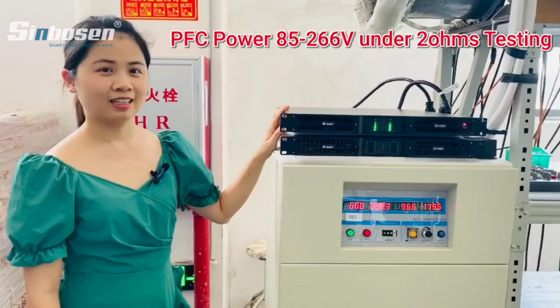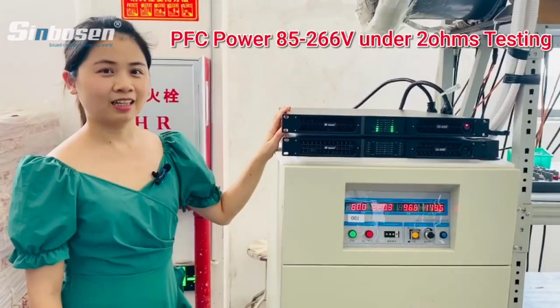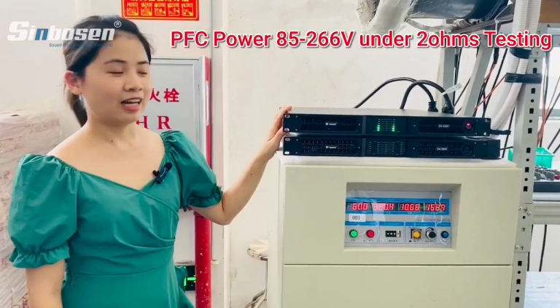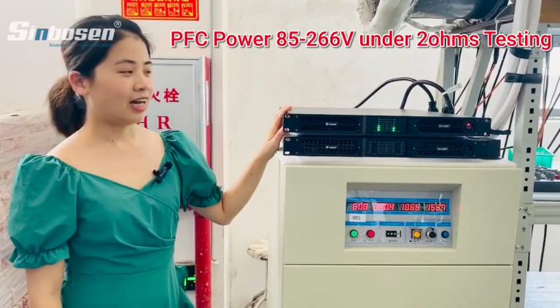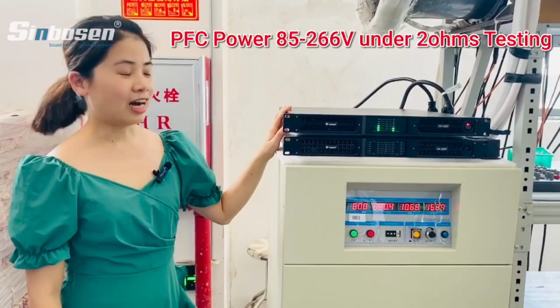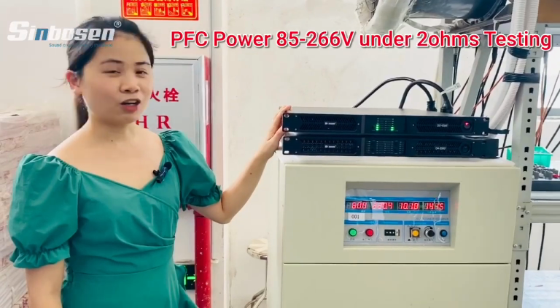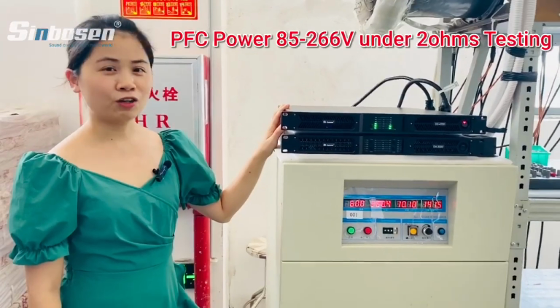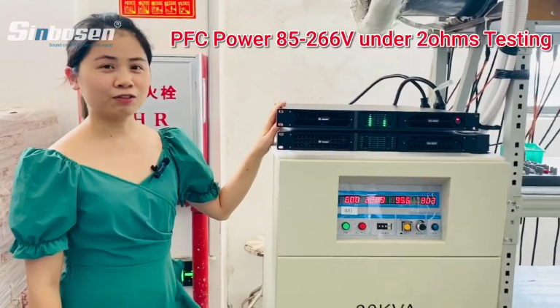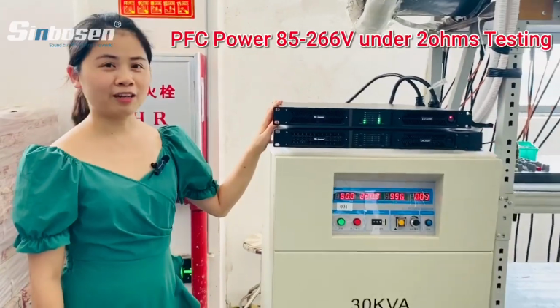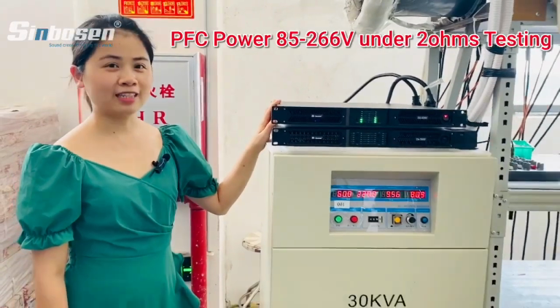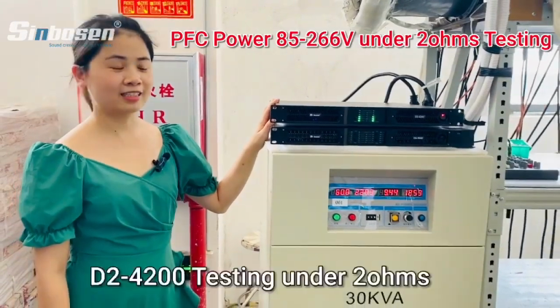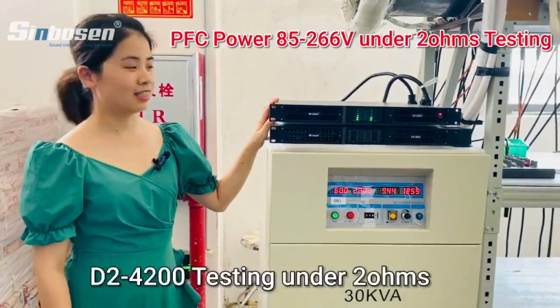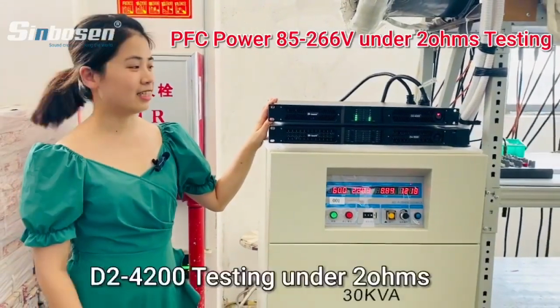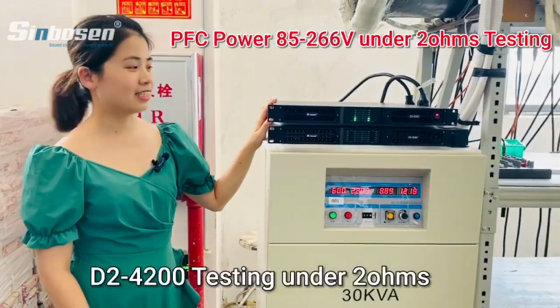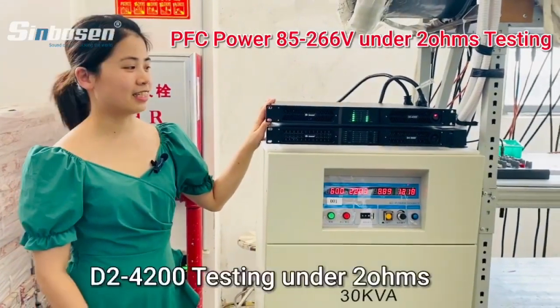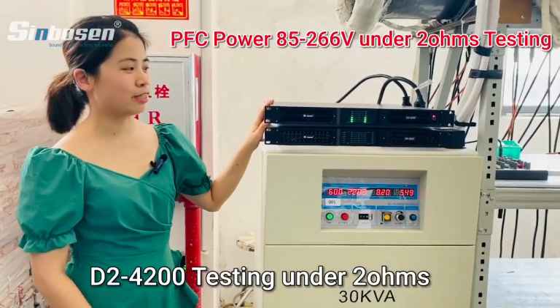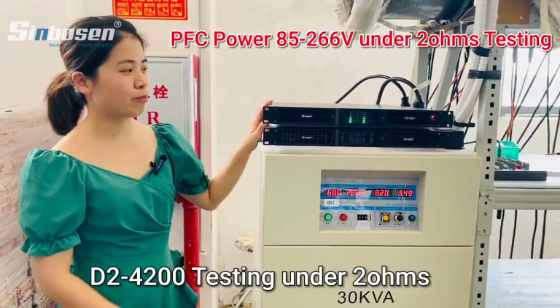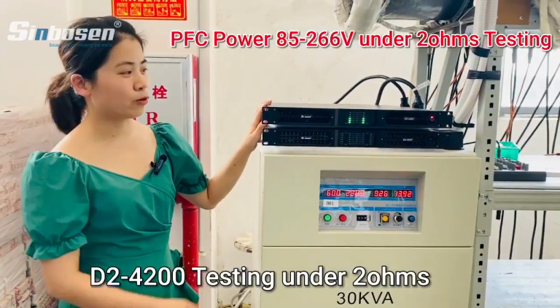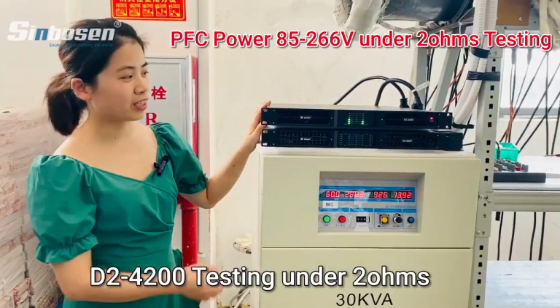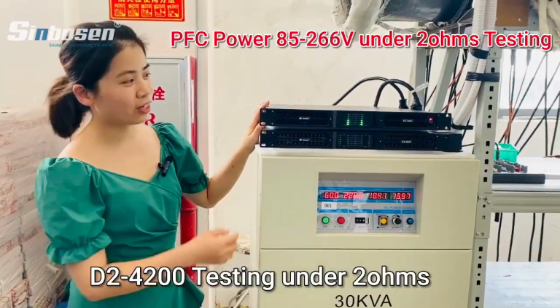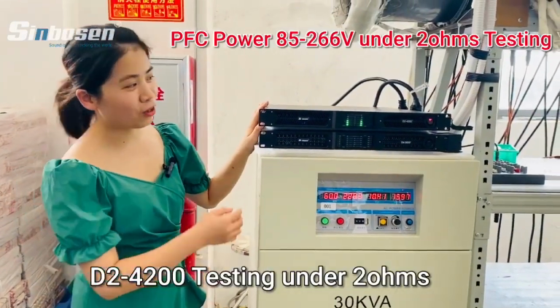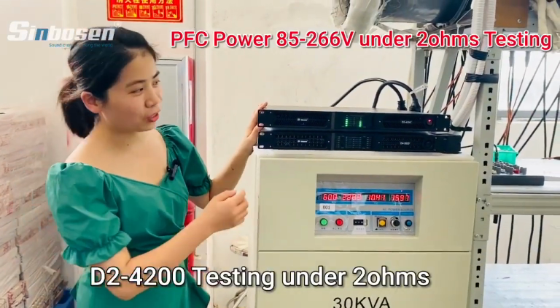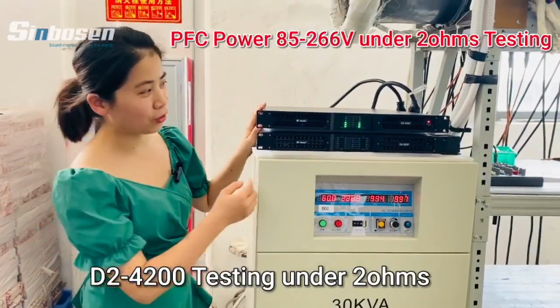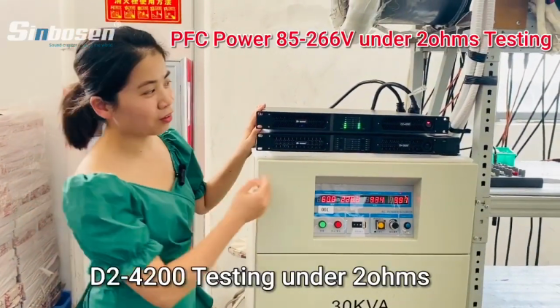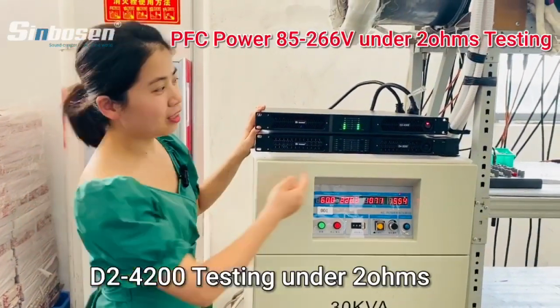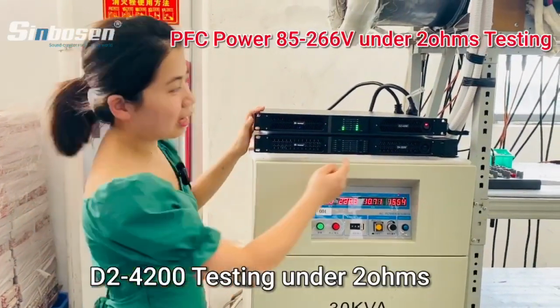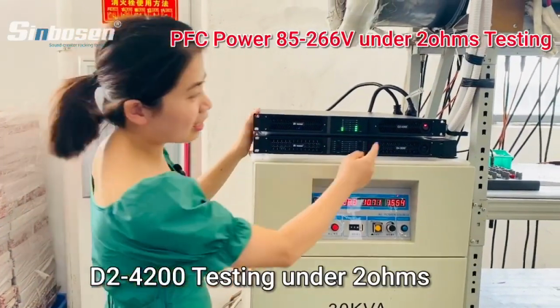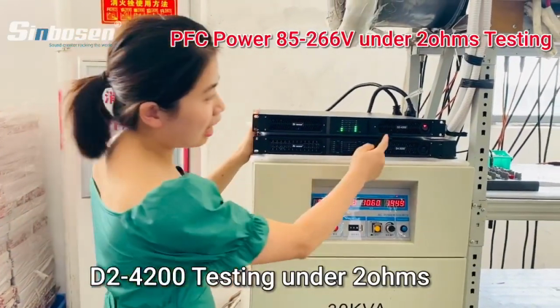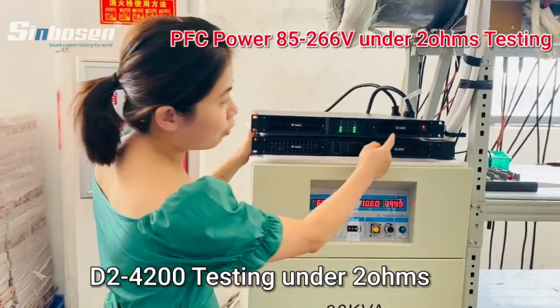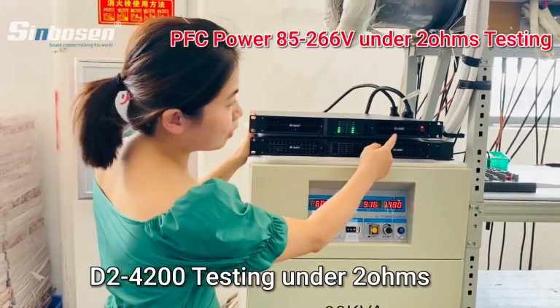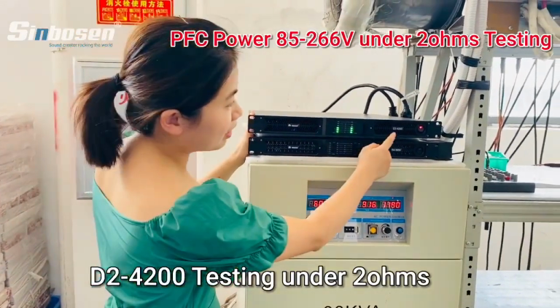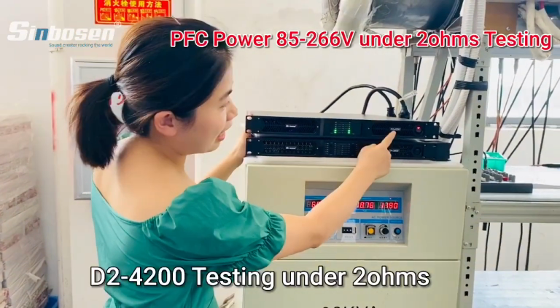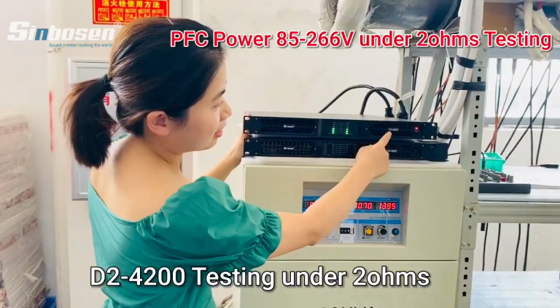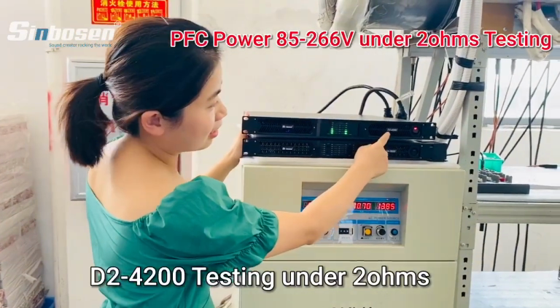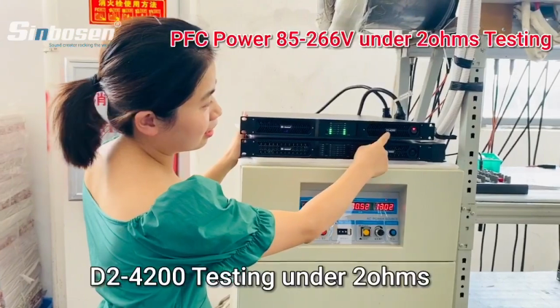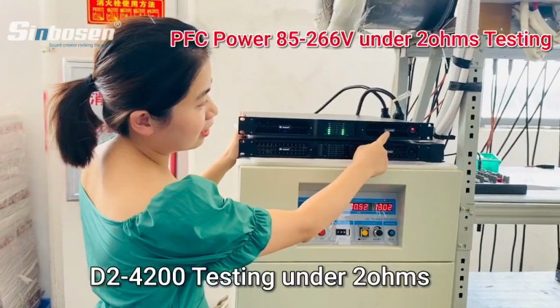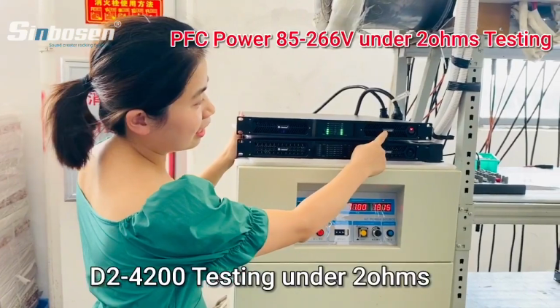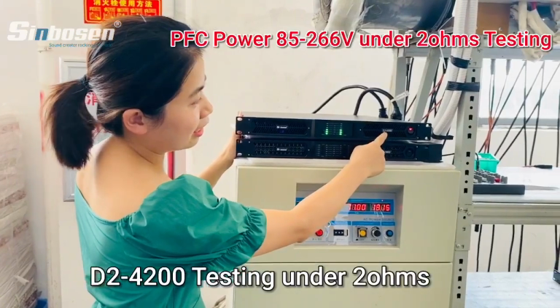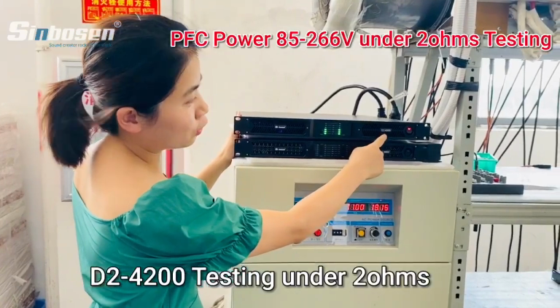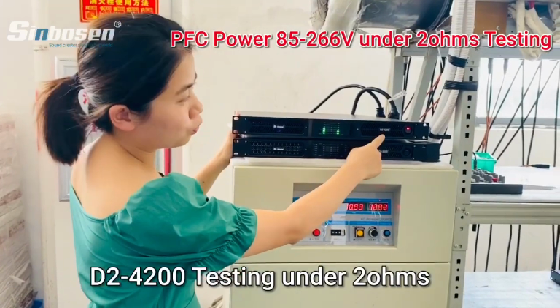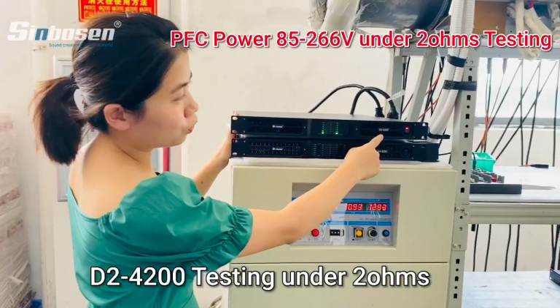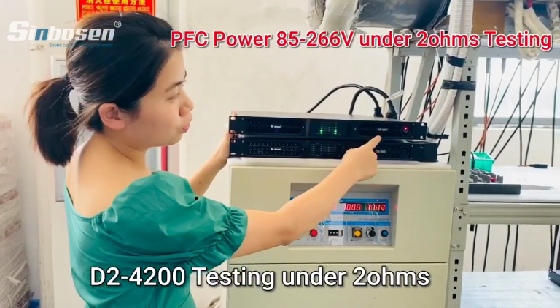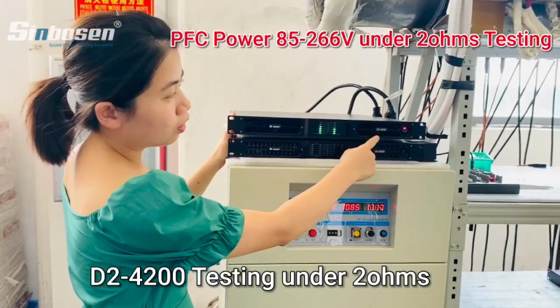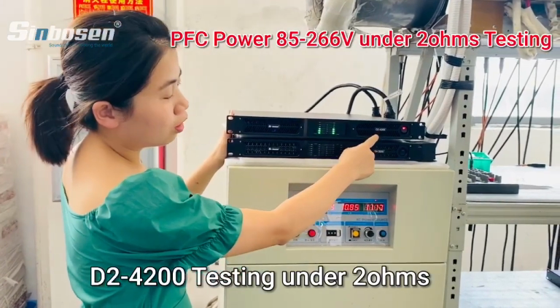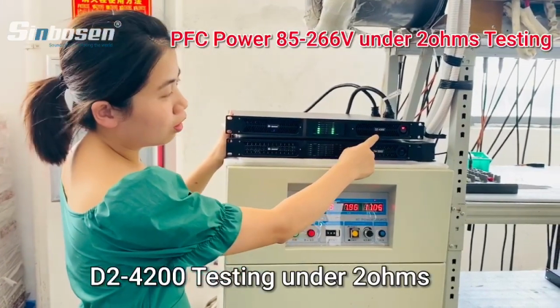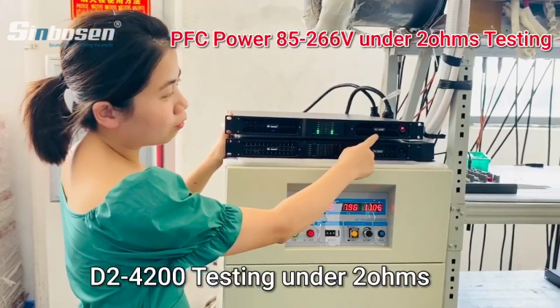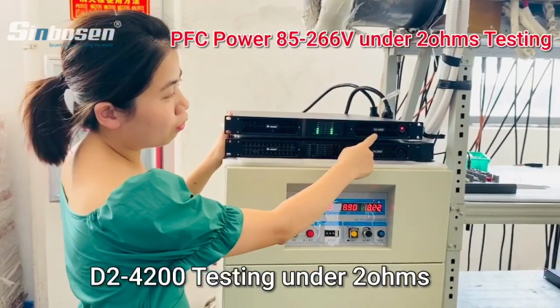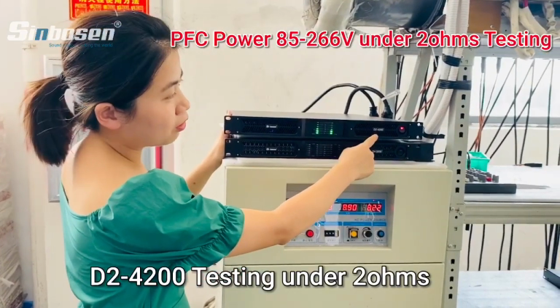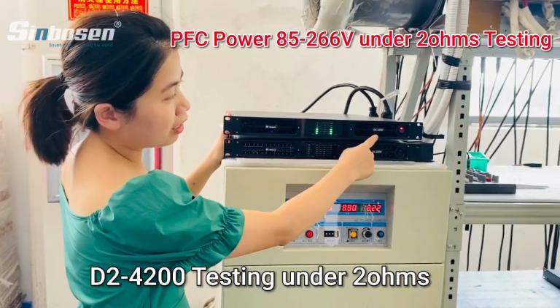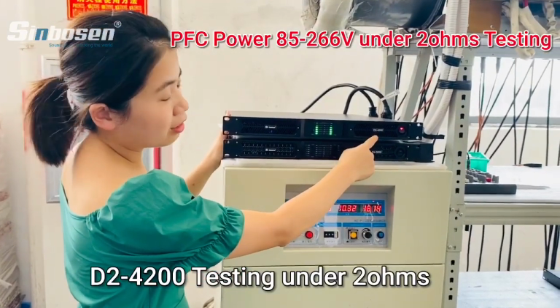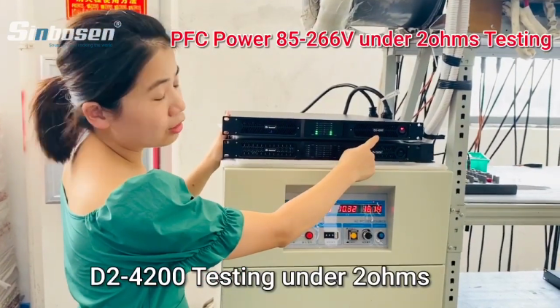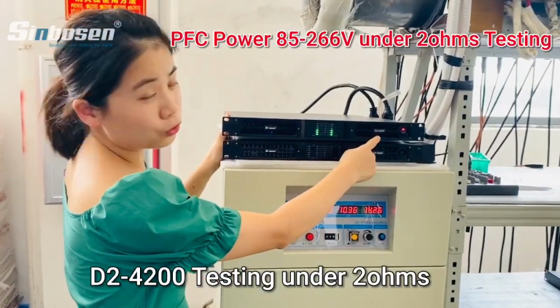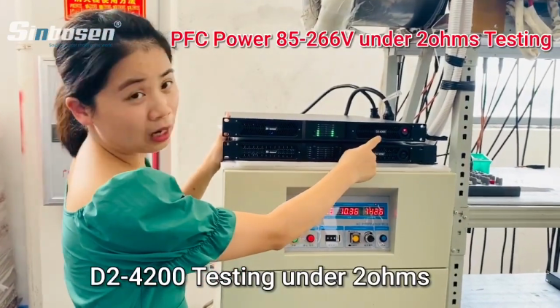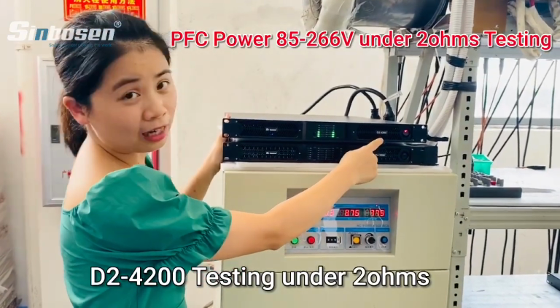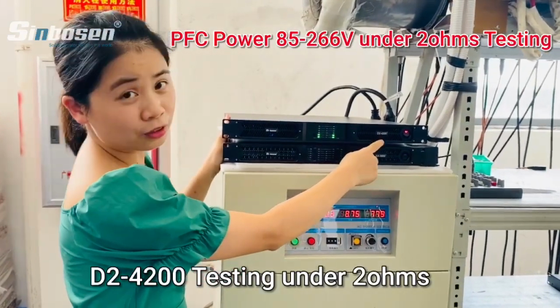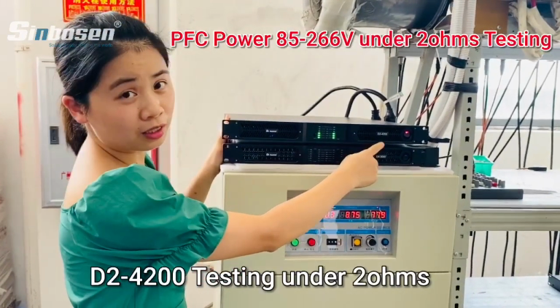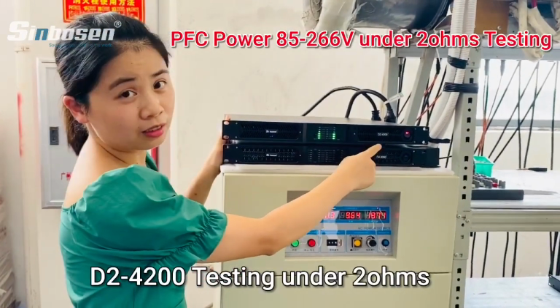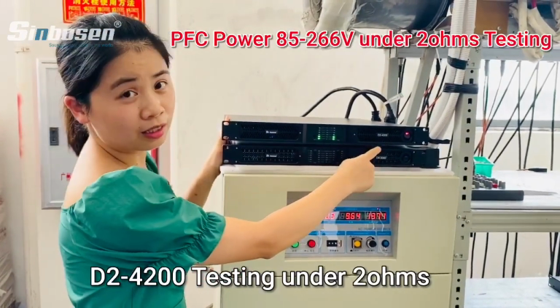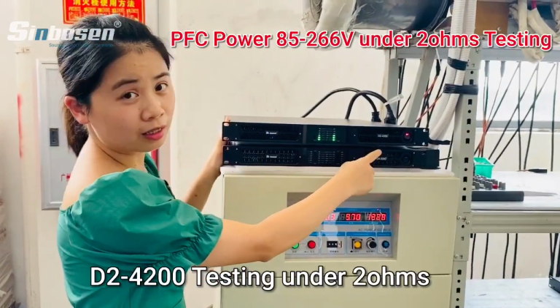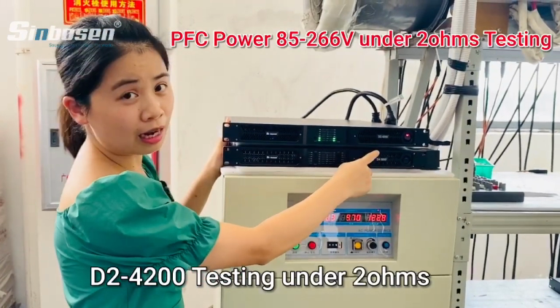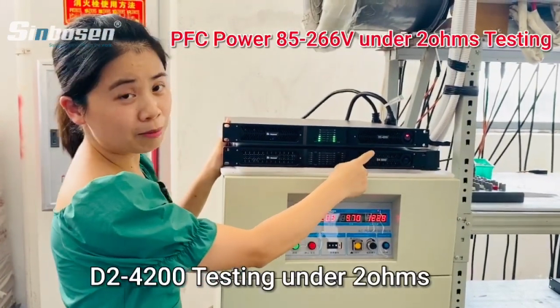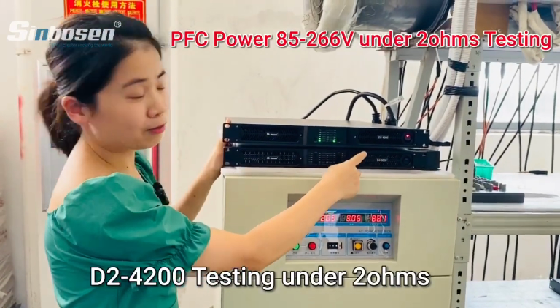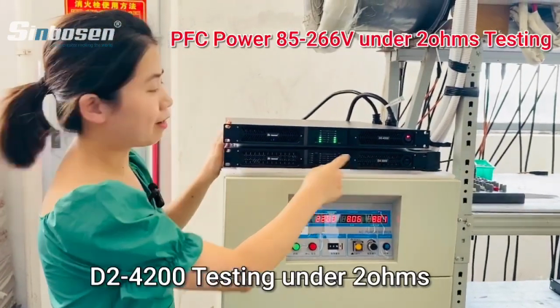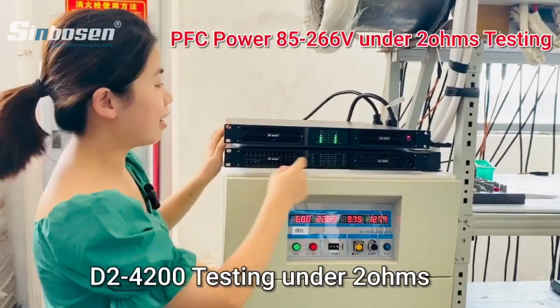Hello friends, this is SymbolSense Audio. Now we test the D2 4200 amplifier.